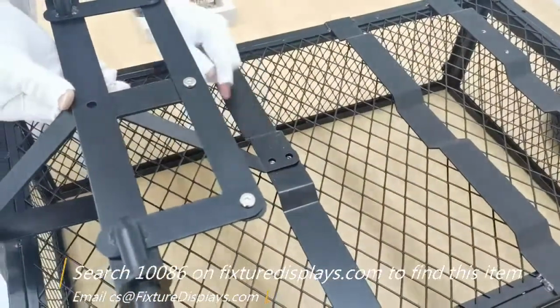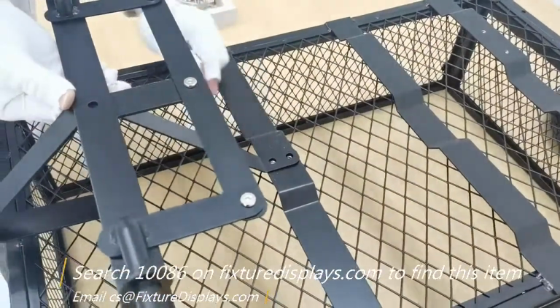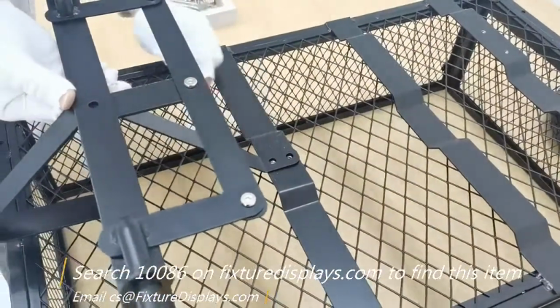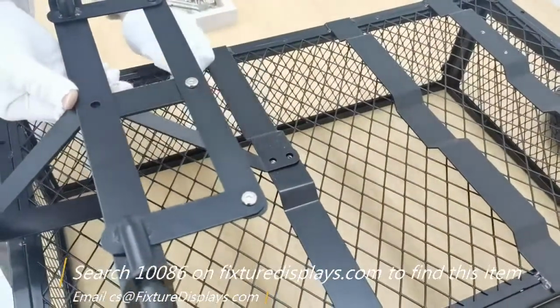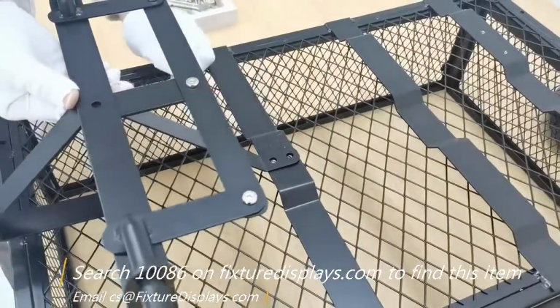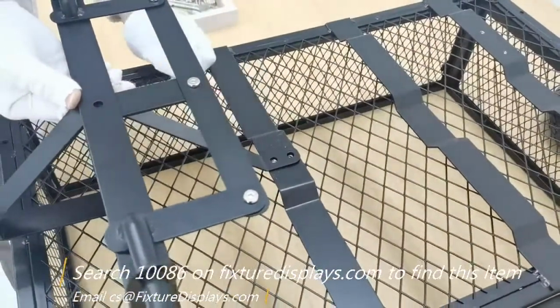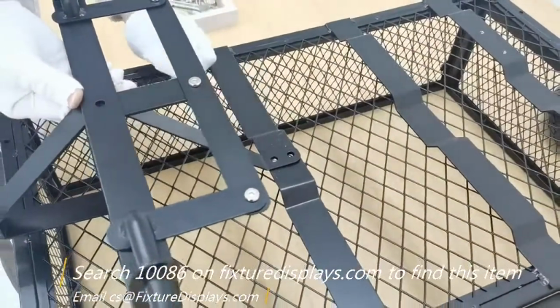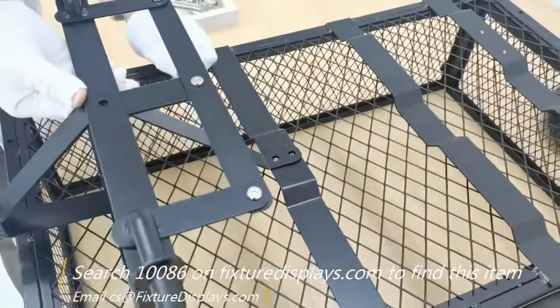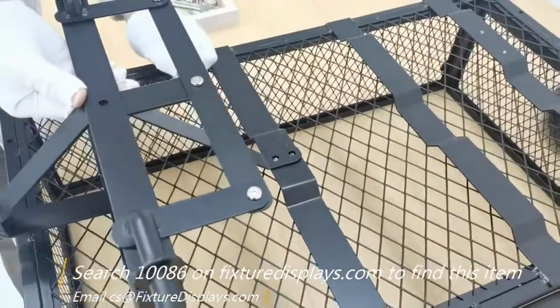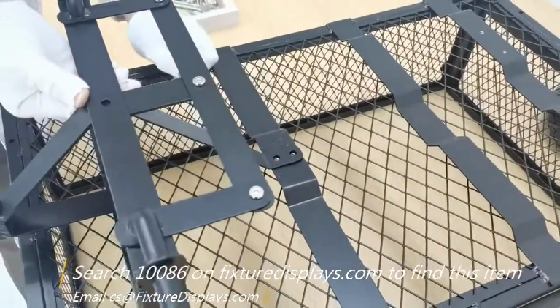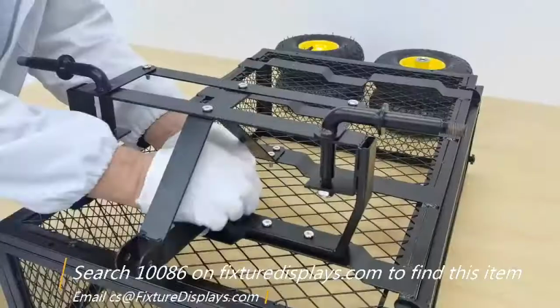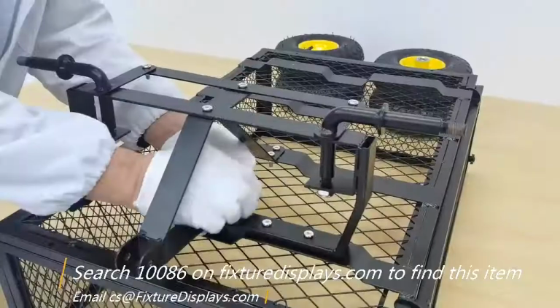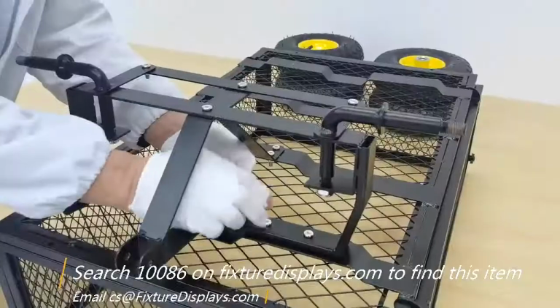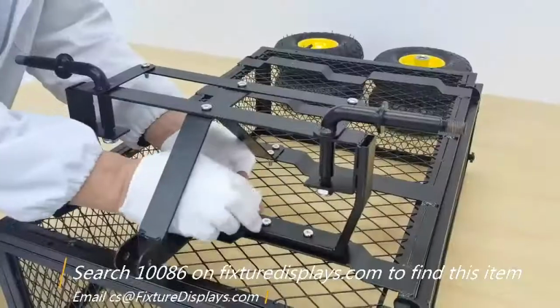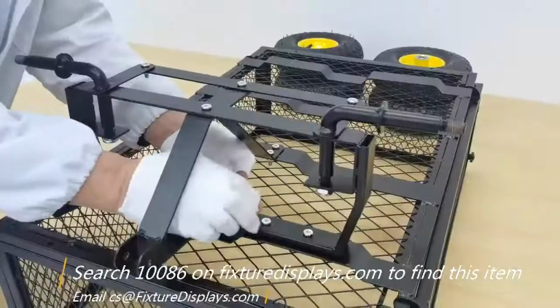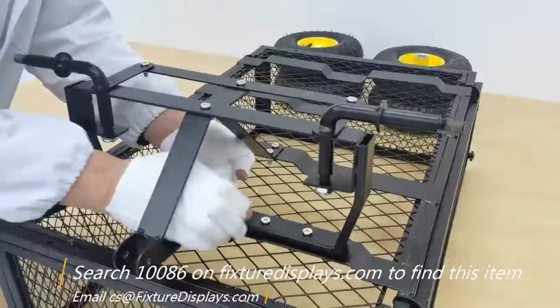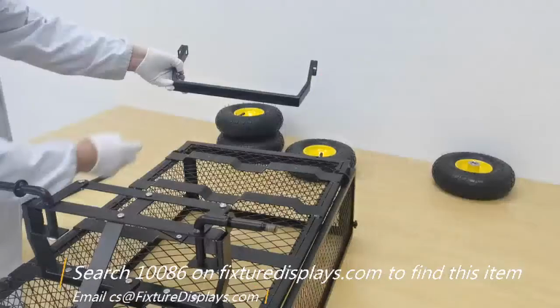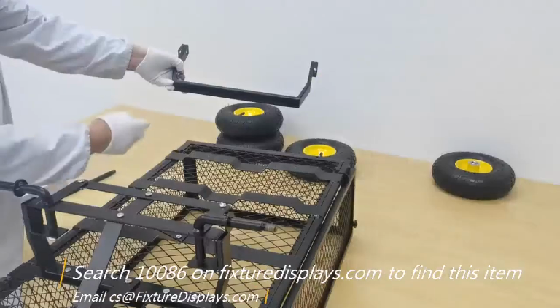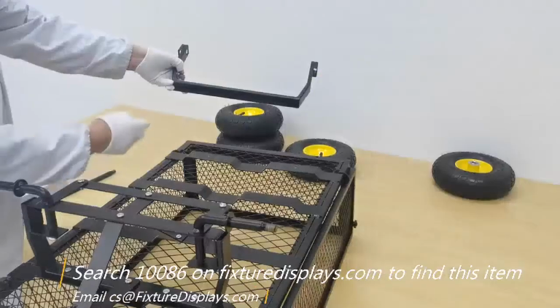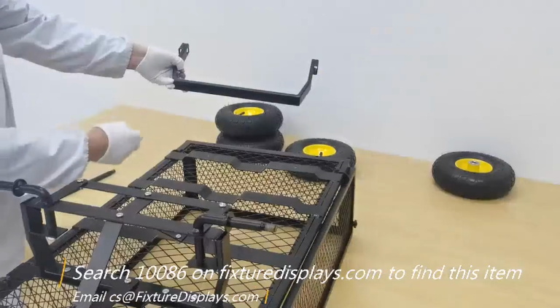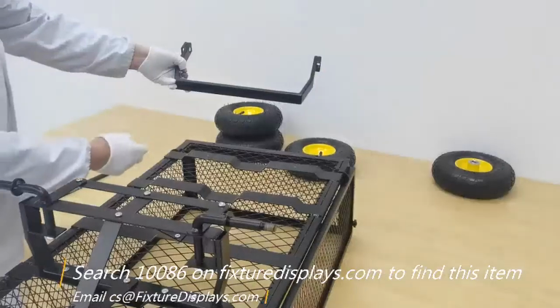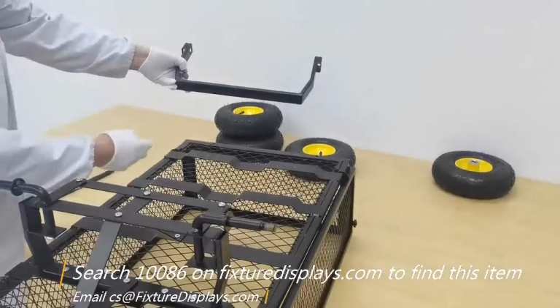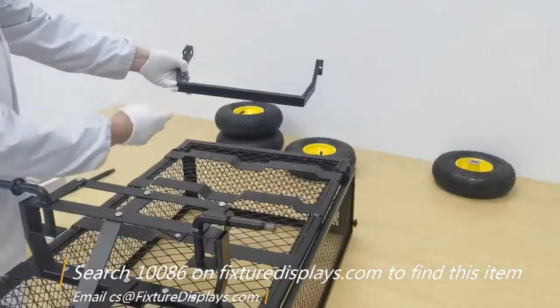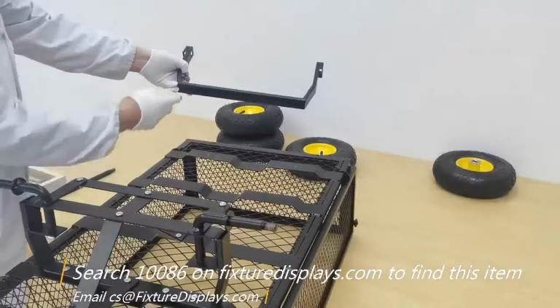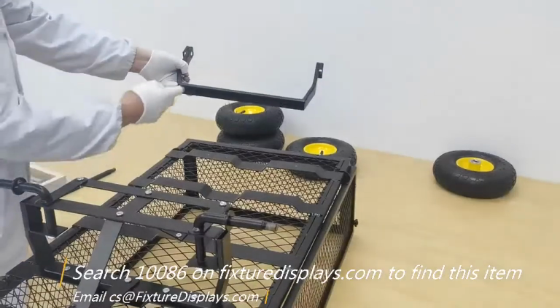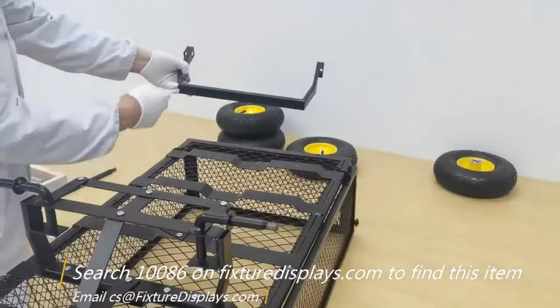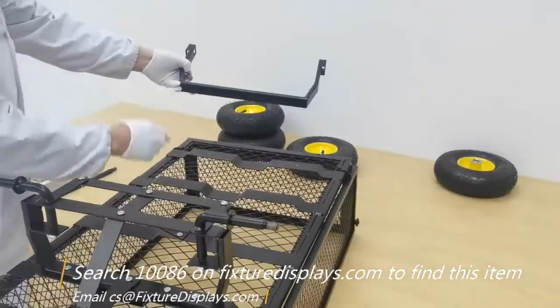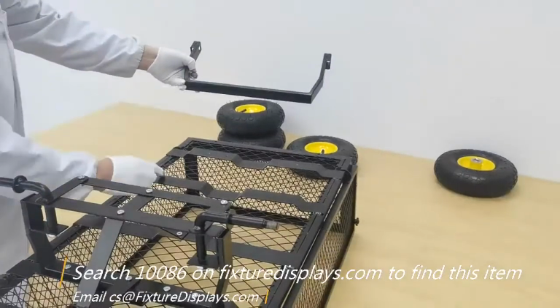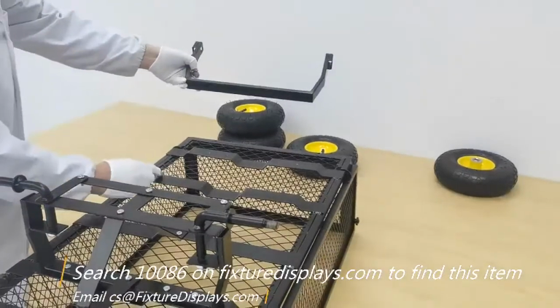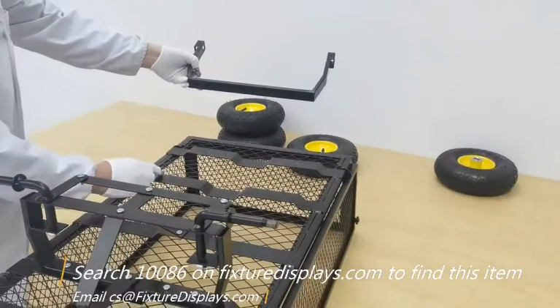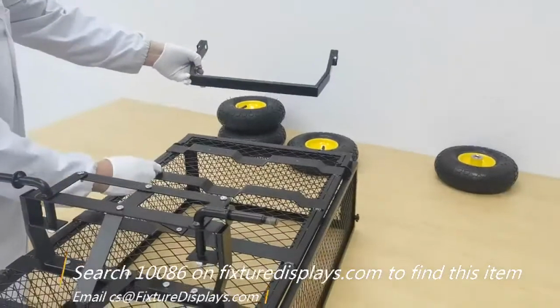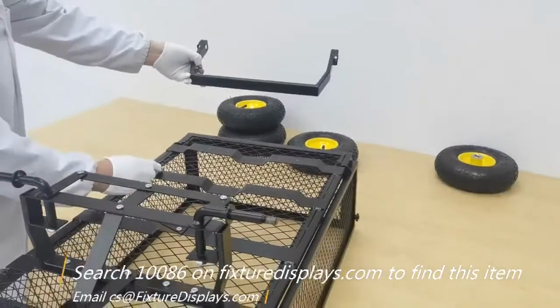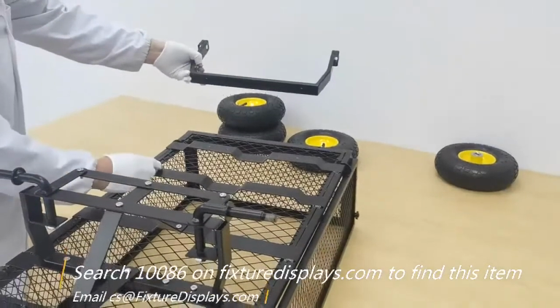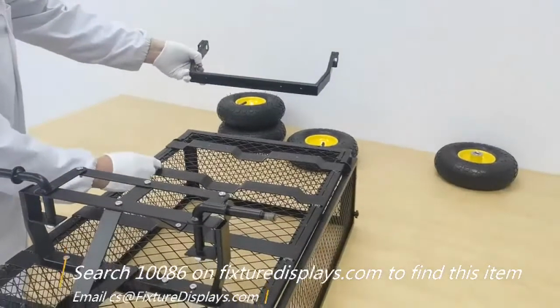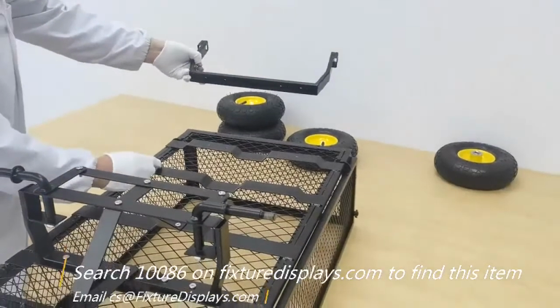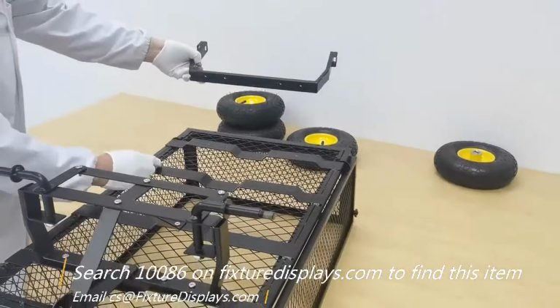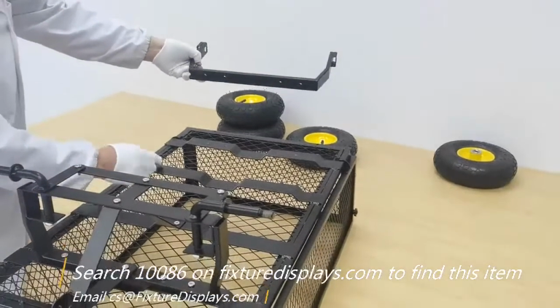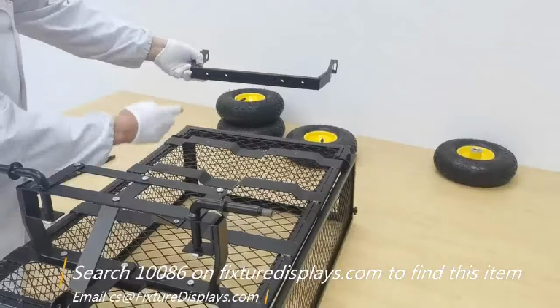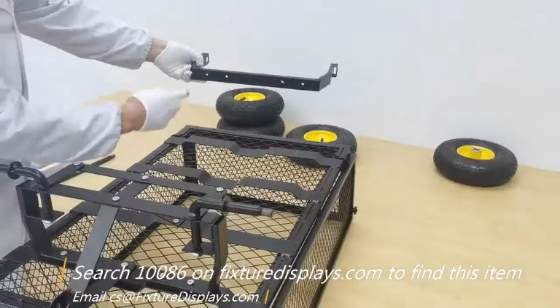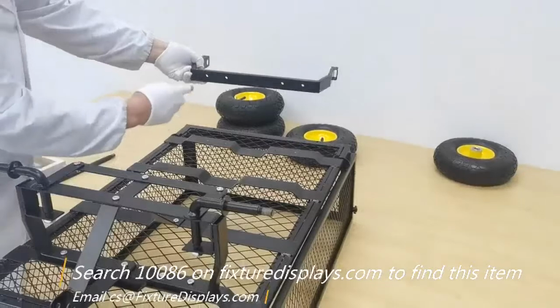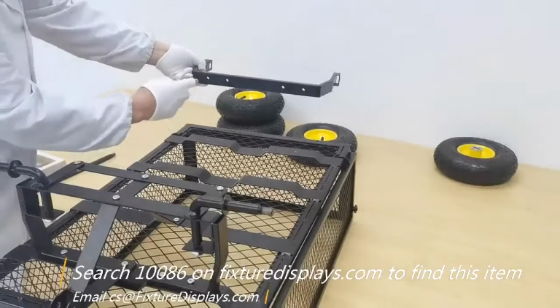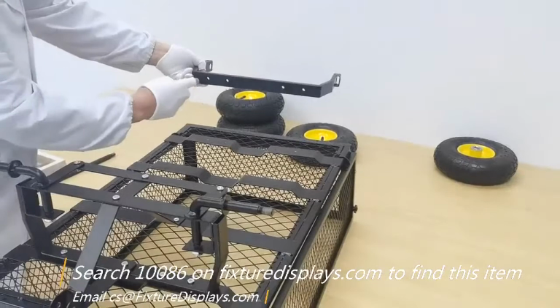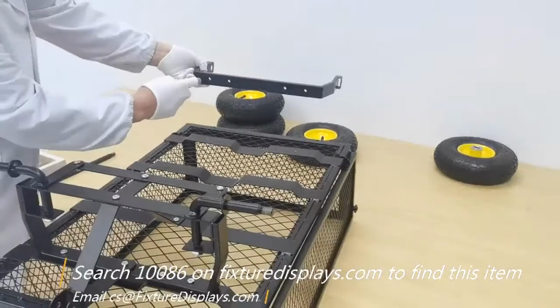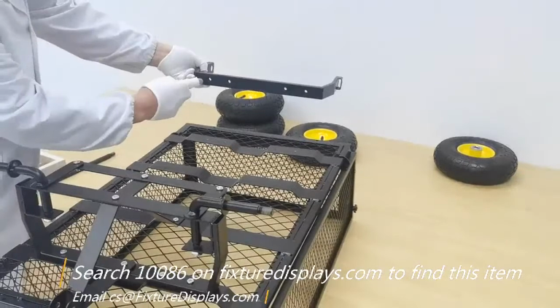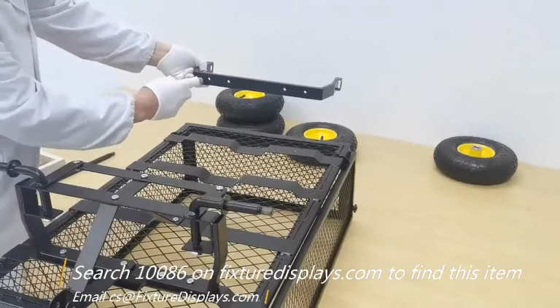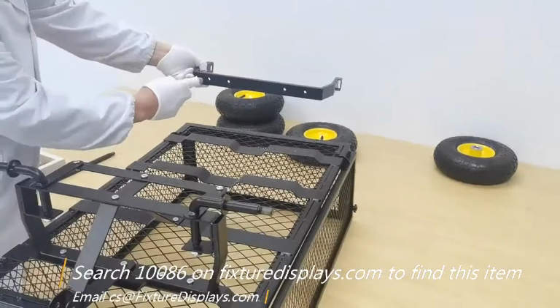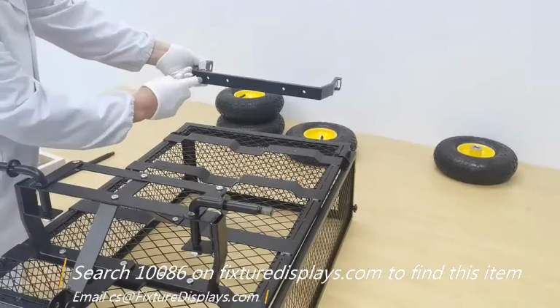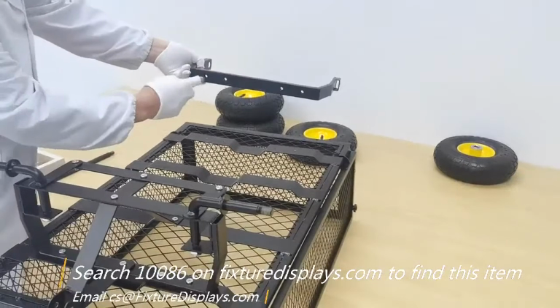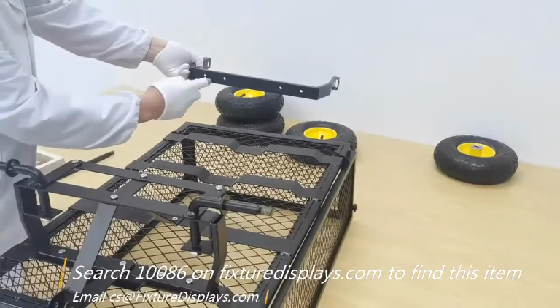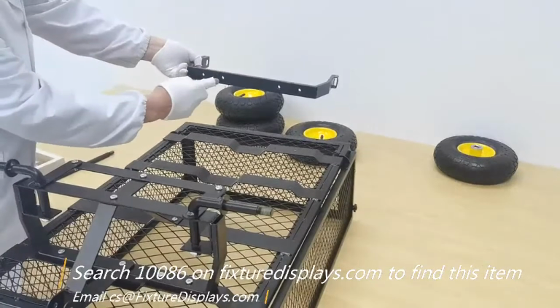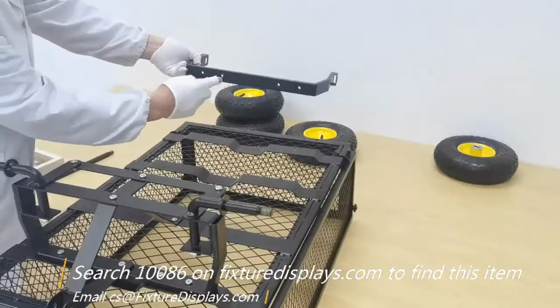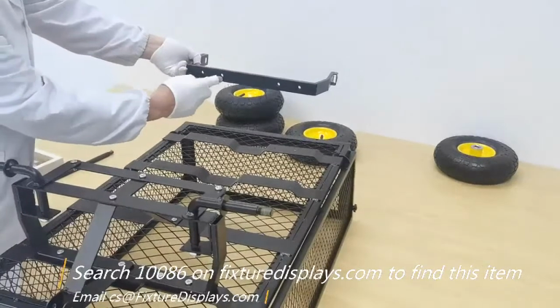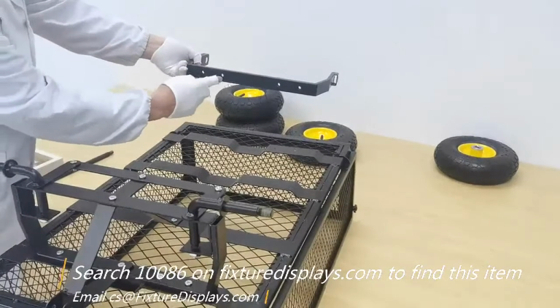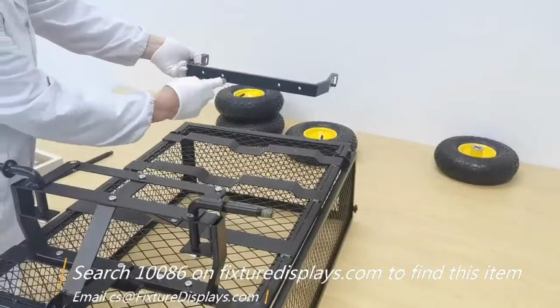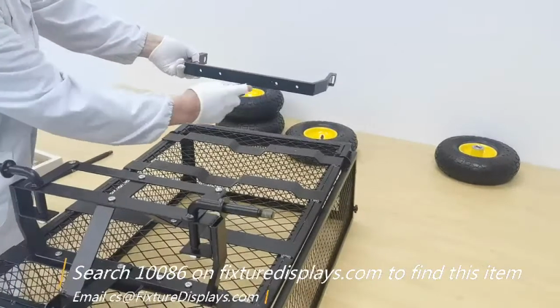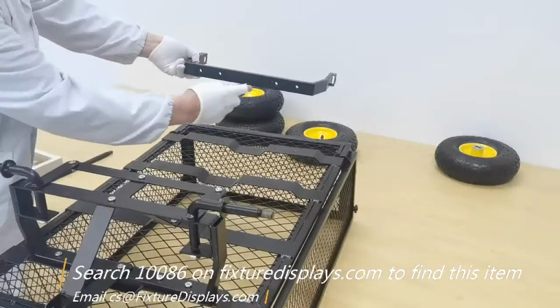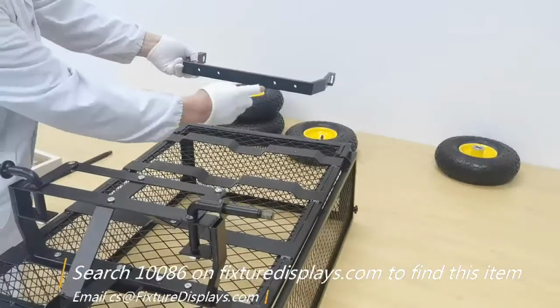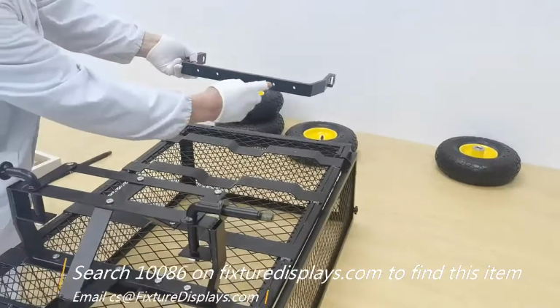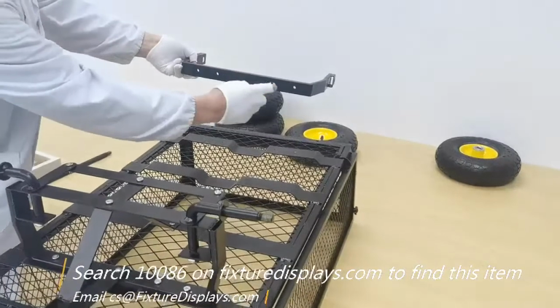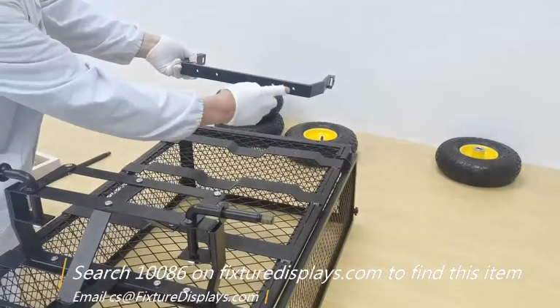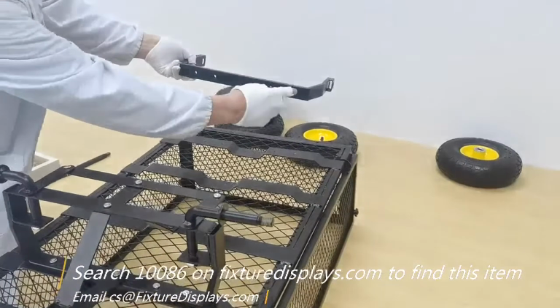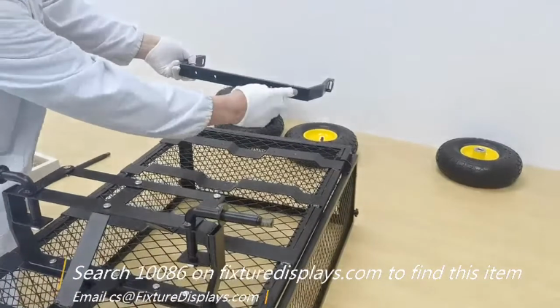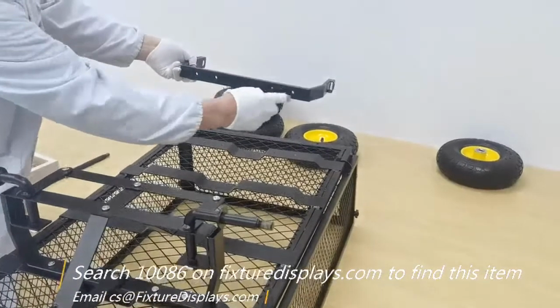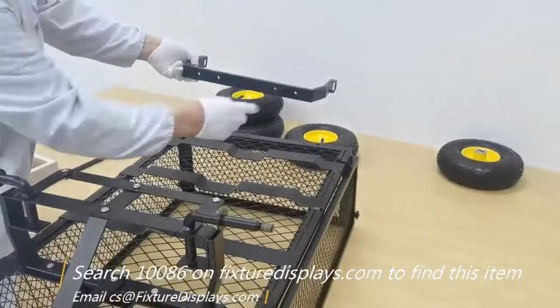Match up these two holes, fasten the screw, and then fasten the front screw.